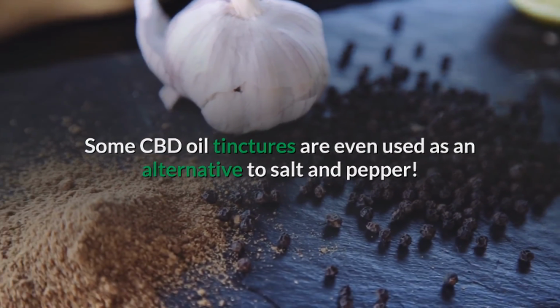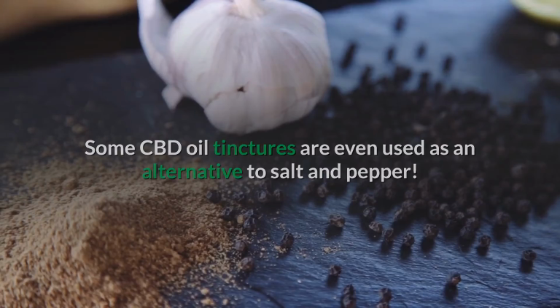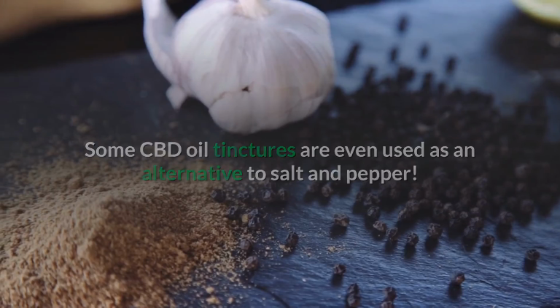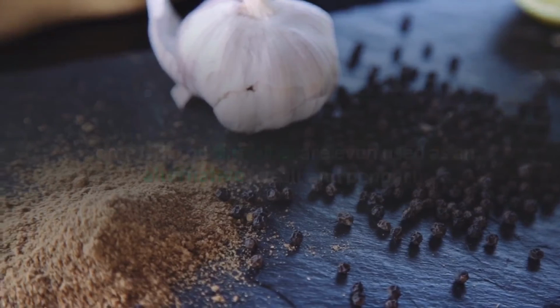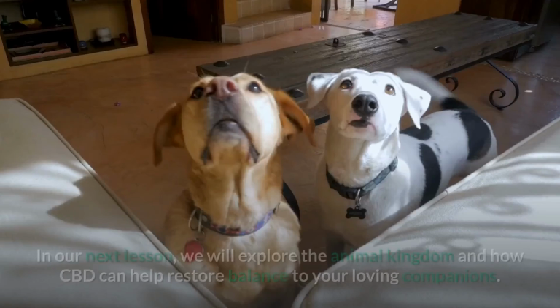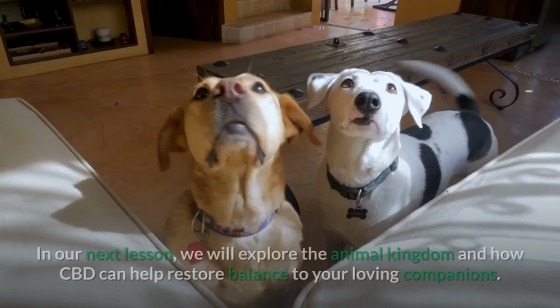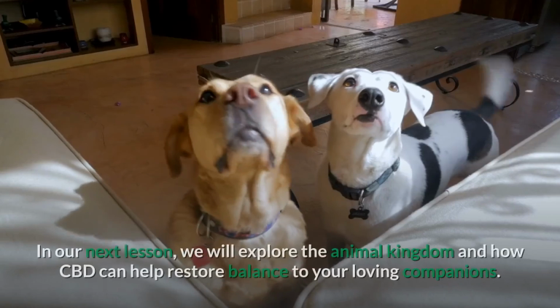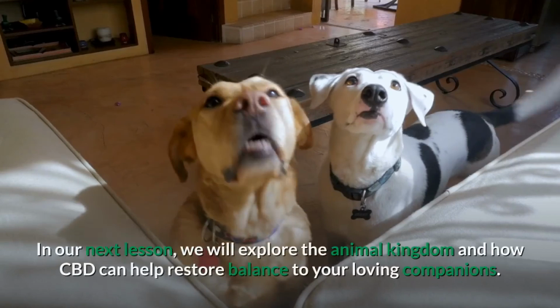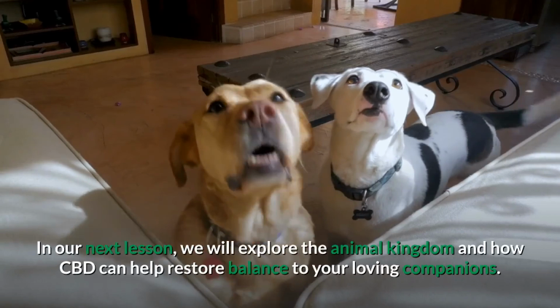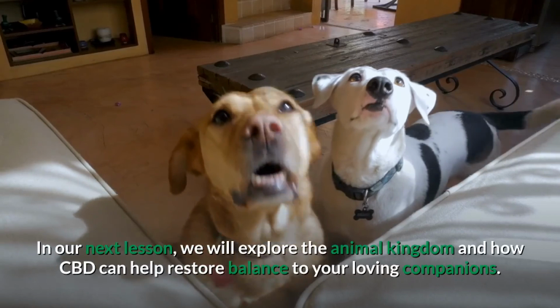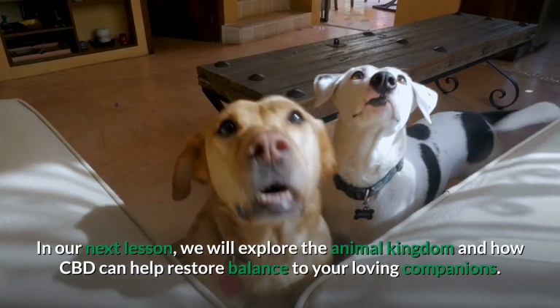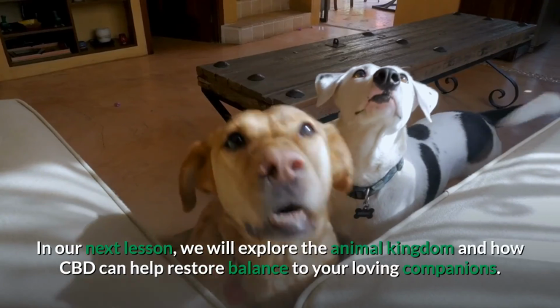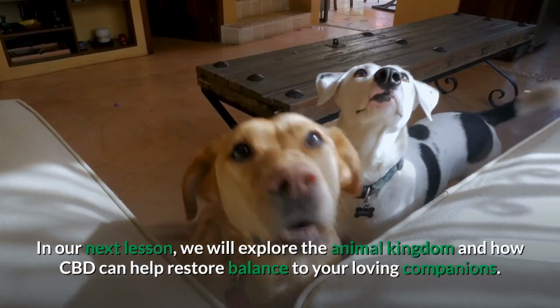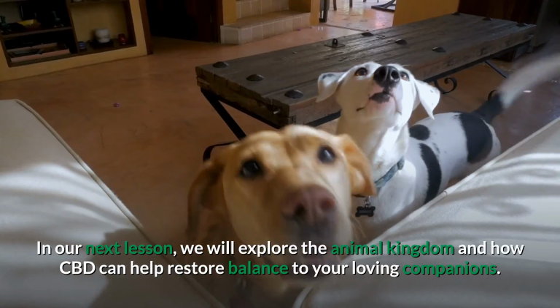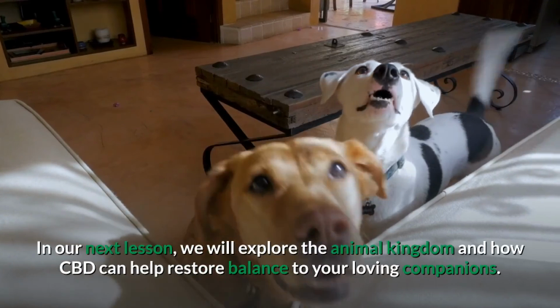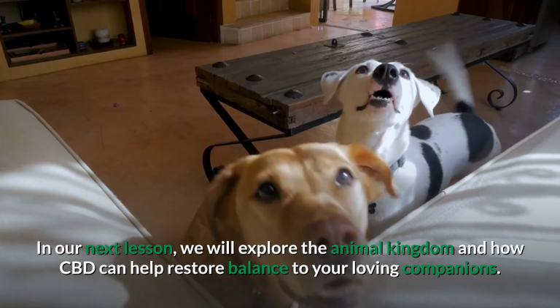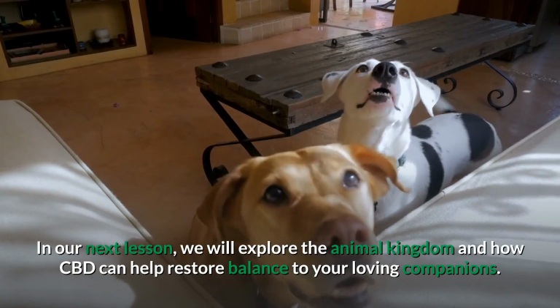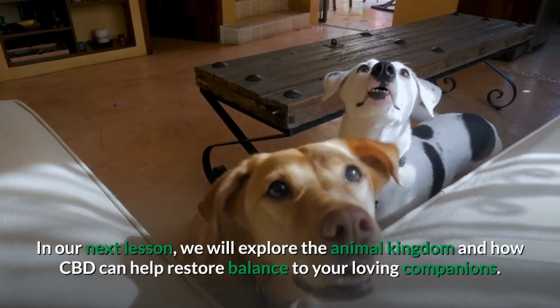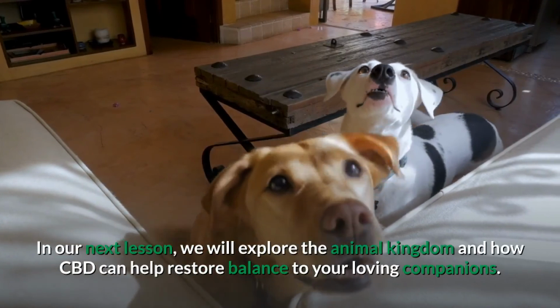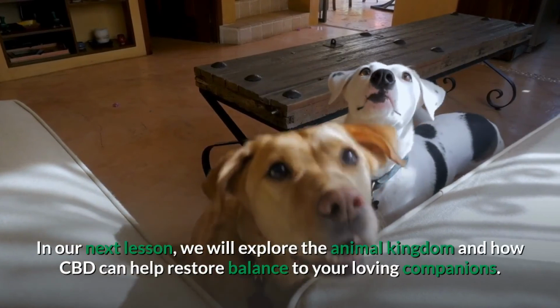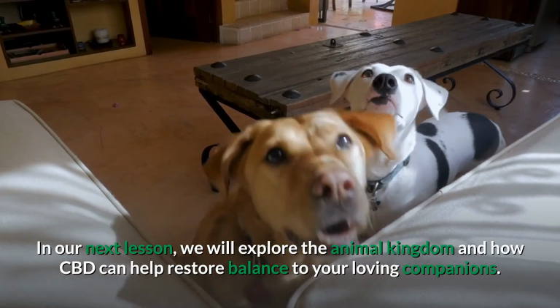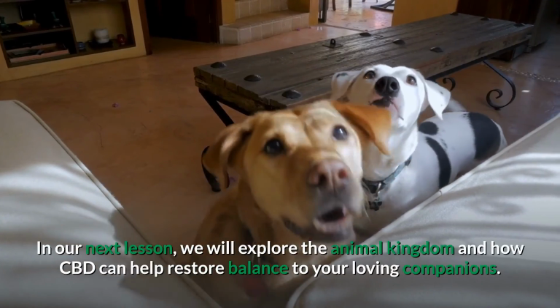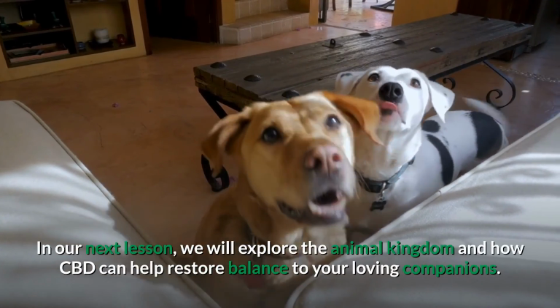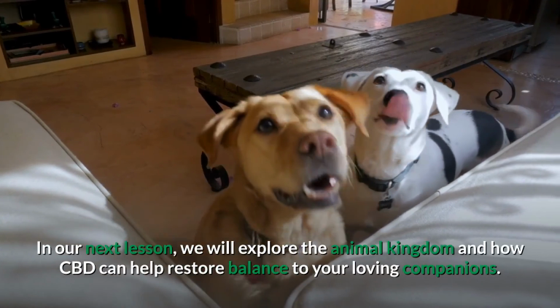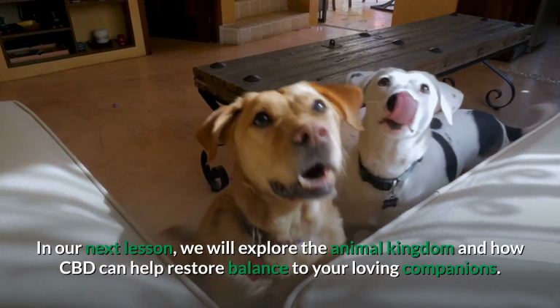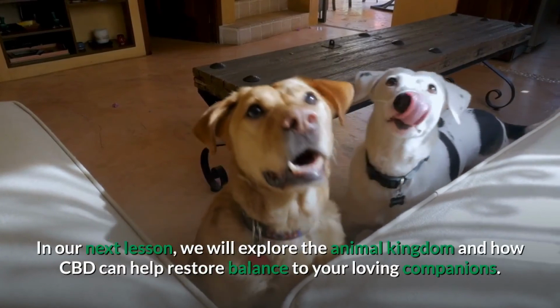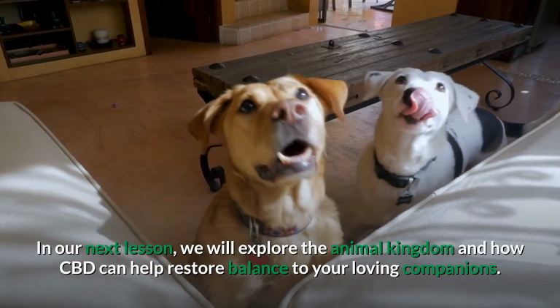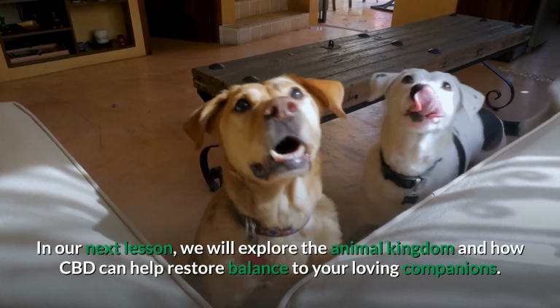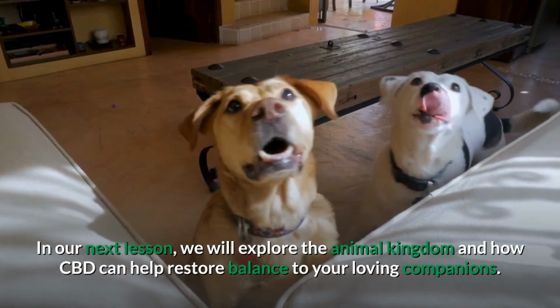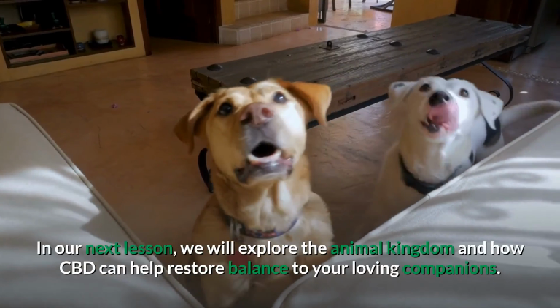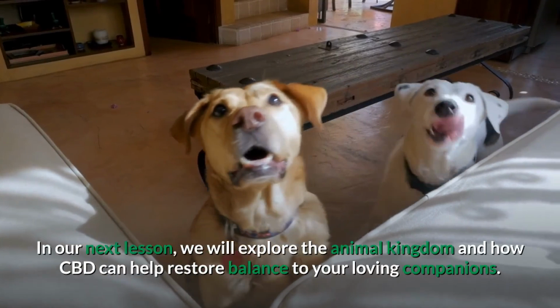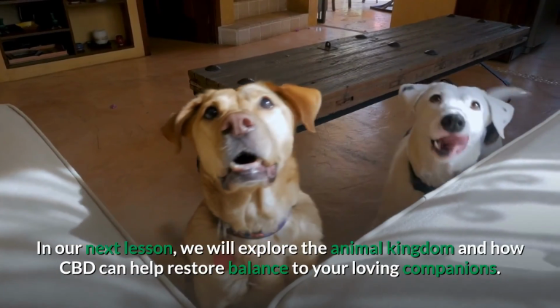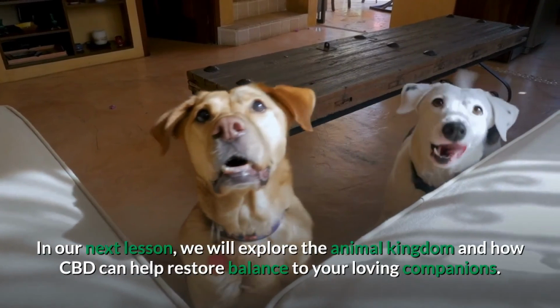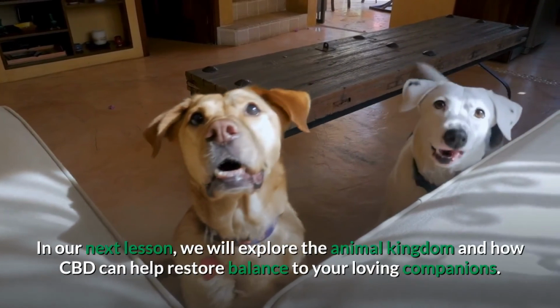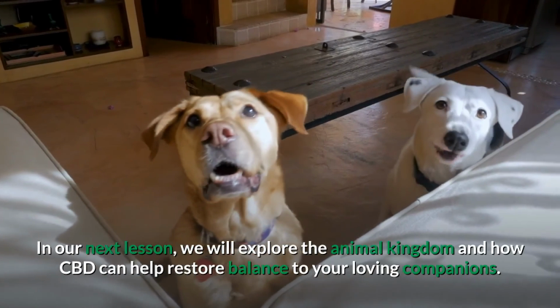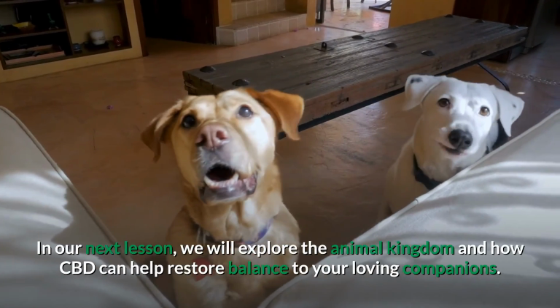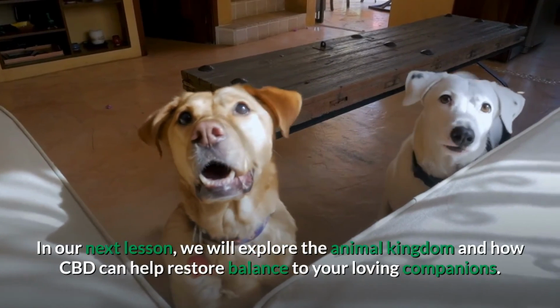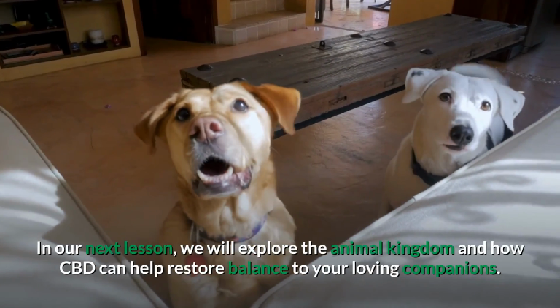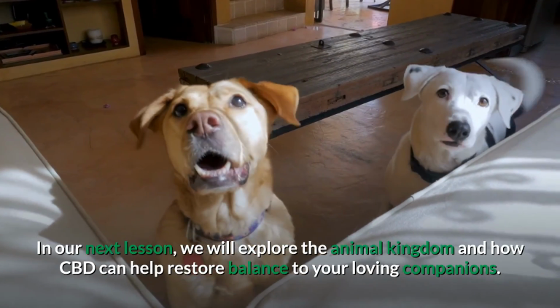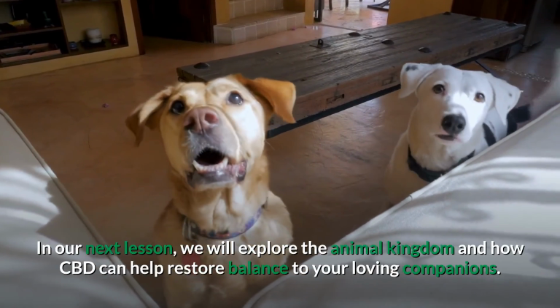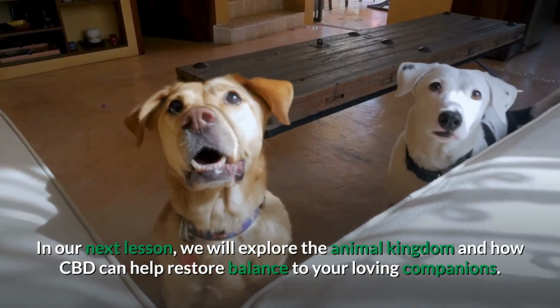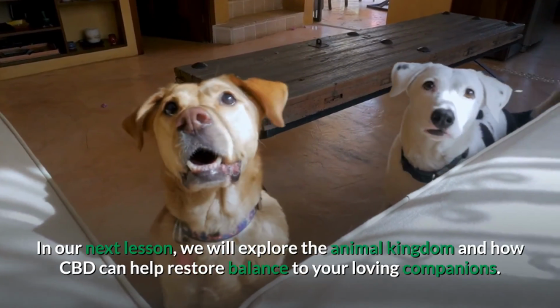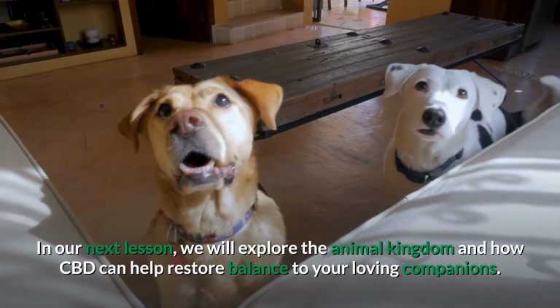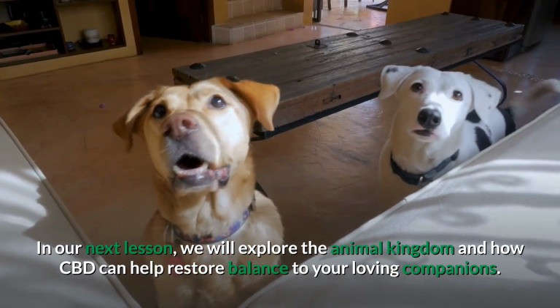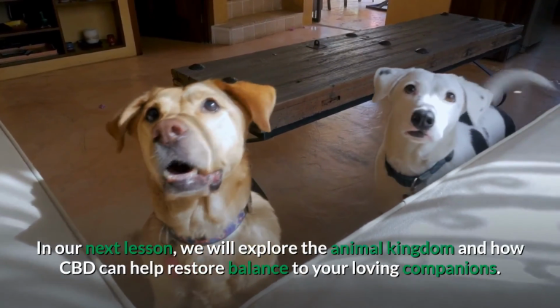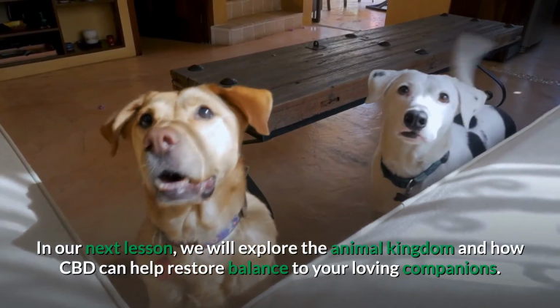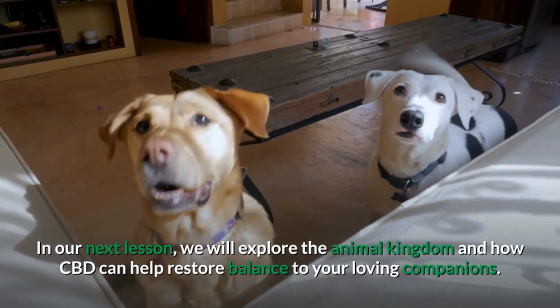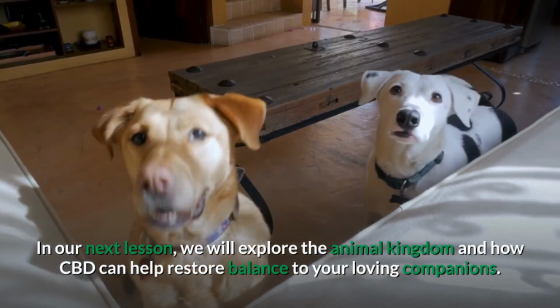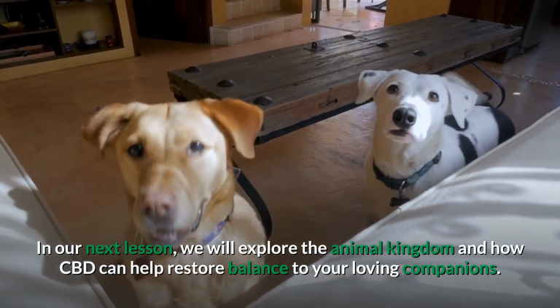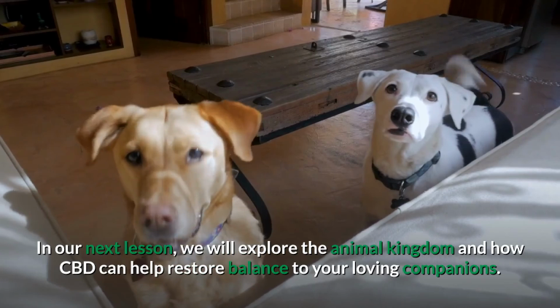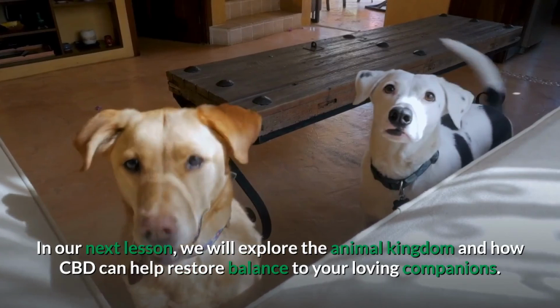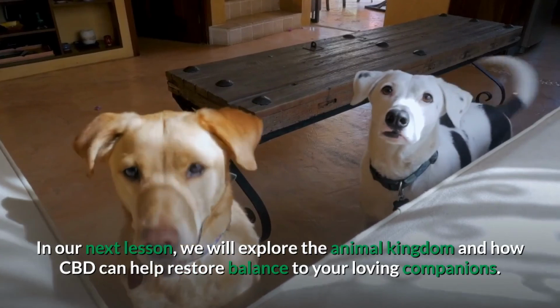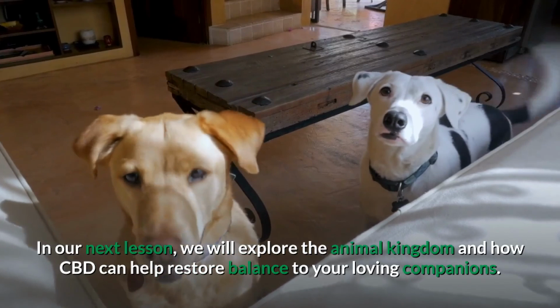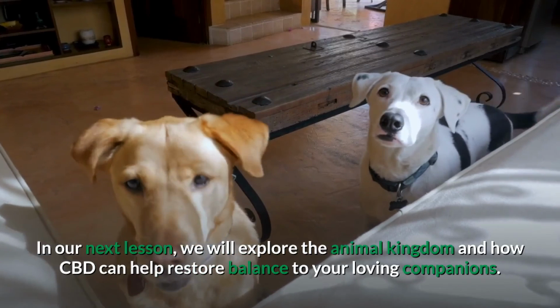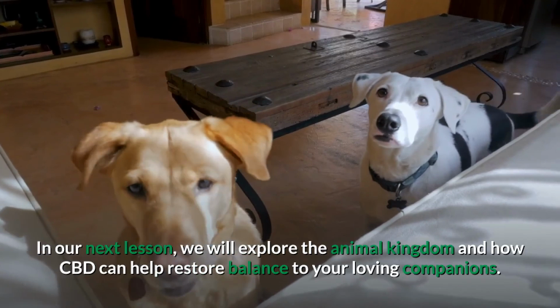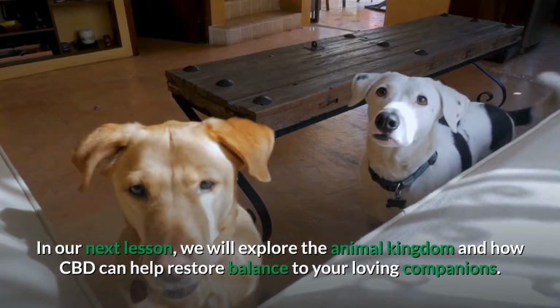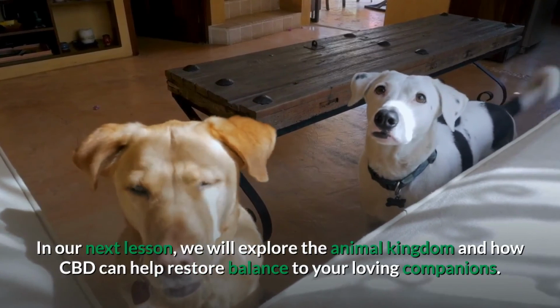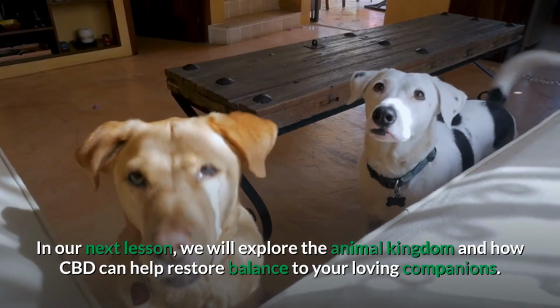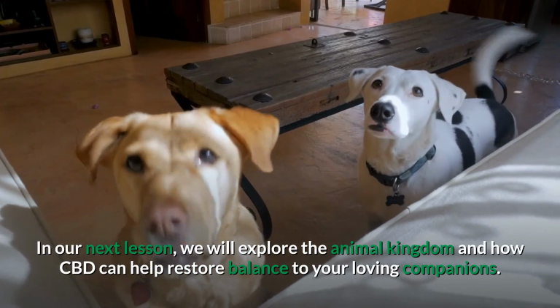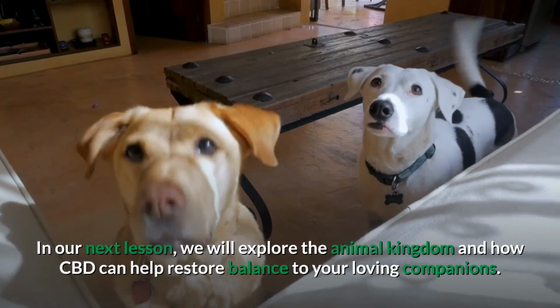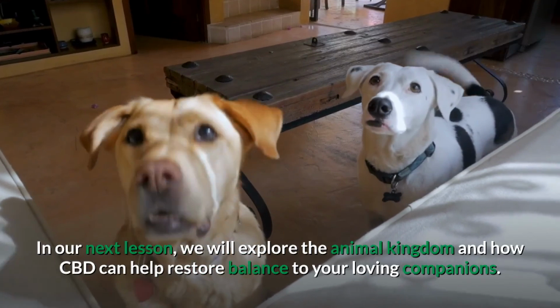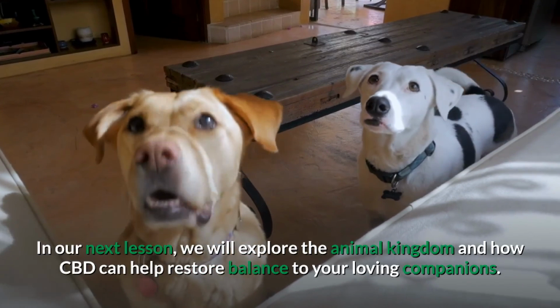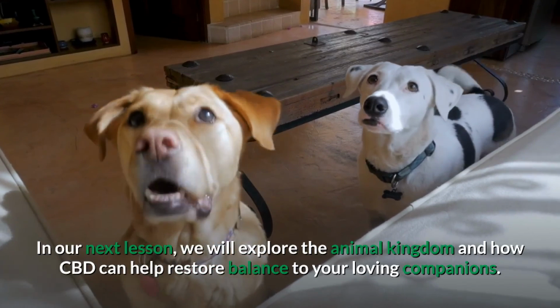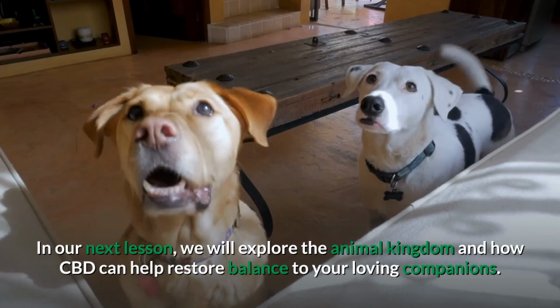In our next lesson, we will explore the animal kingdom and how CBD can help restore balance to your loving companions.